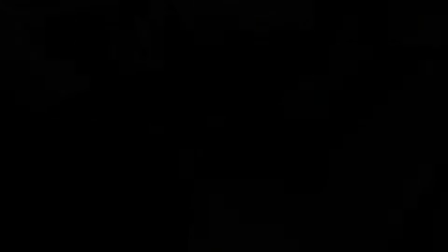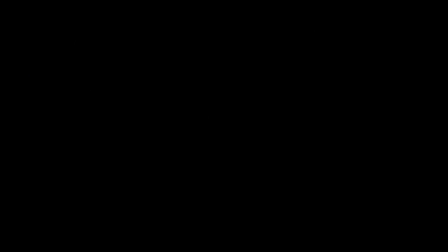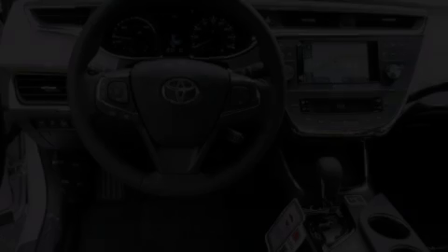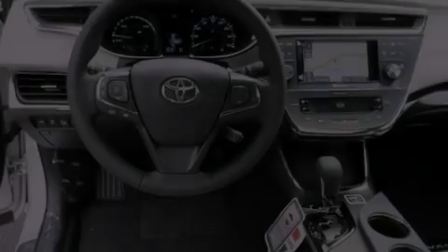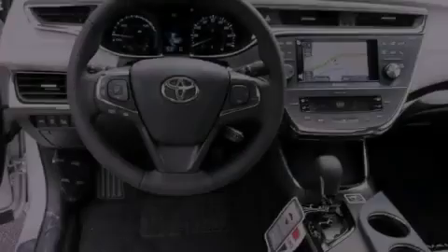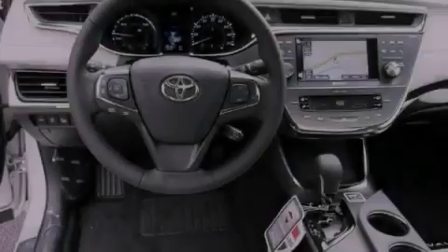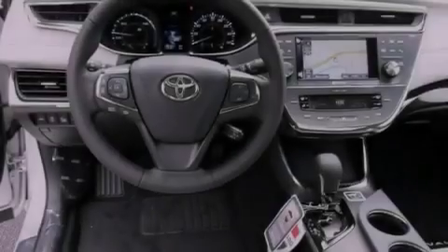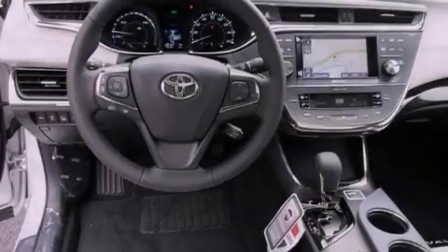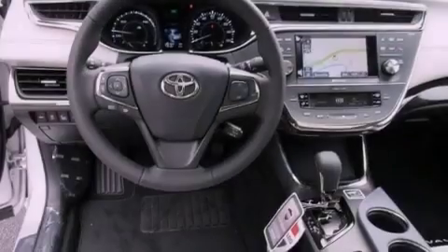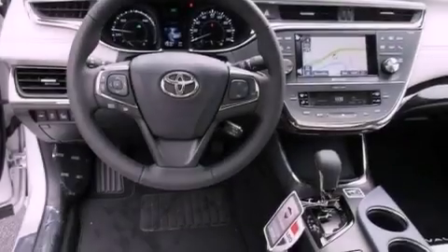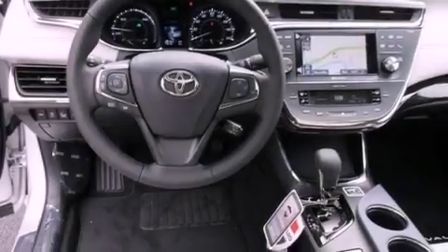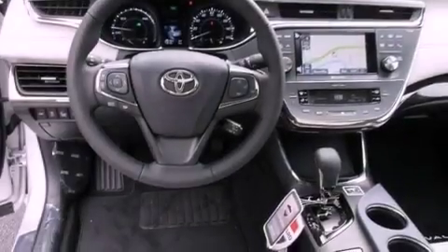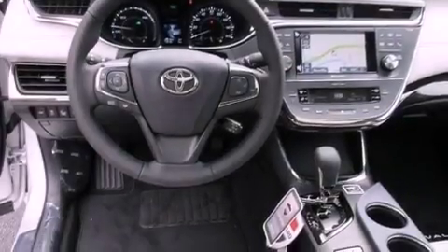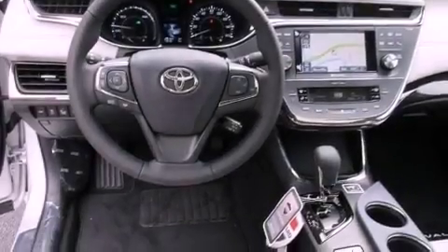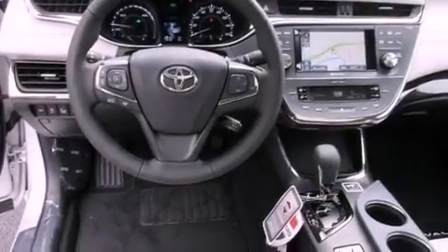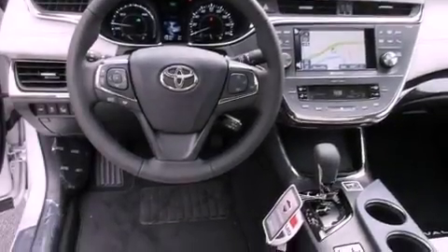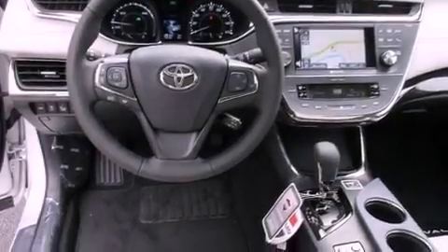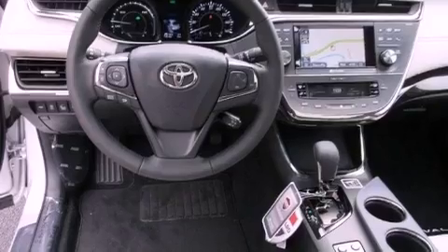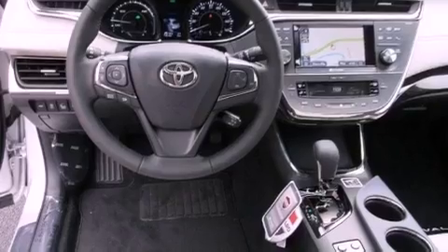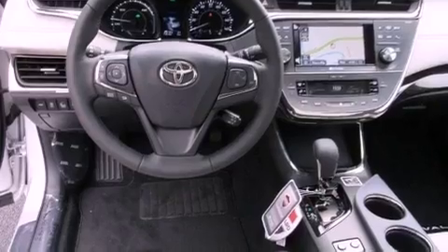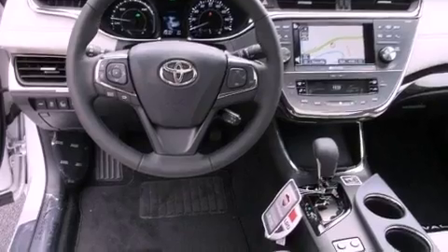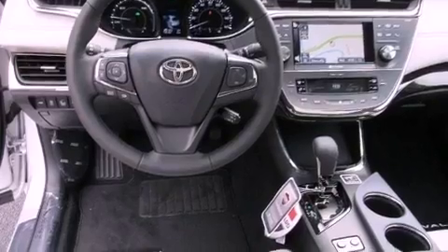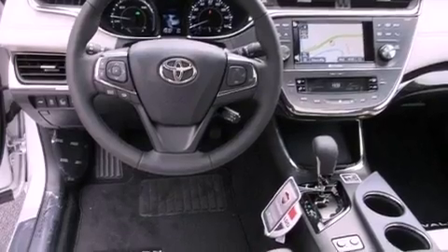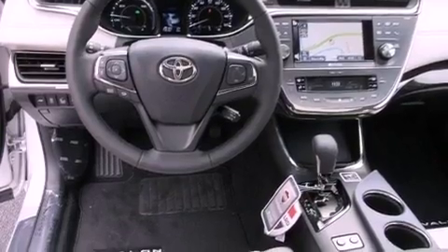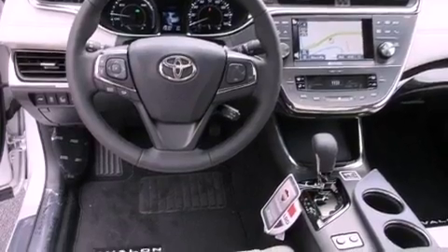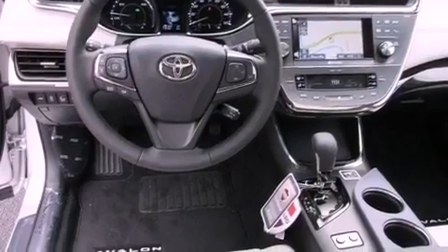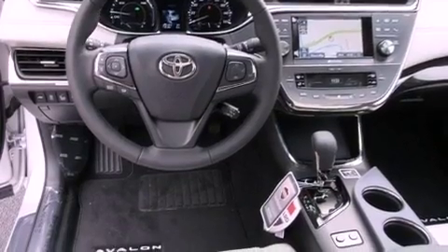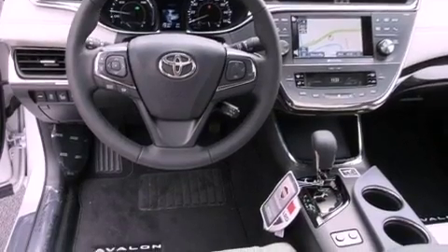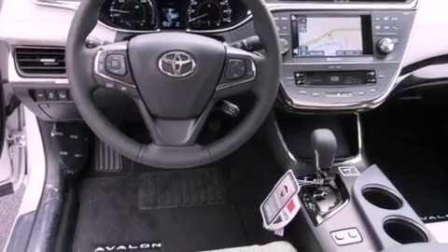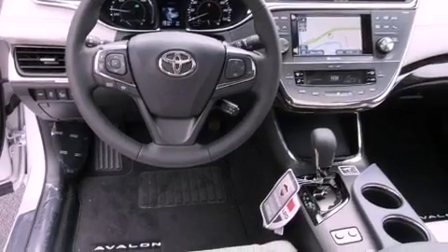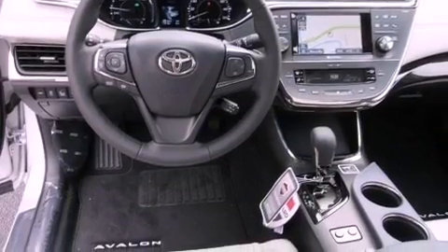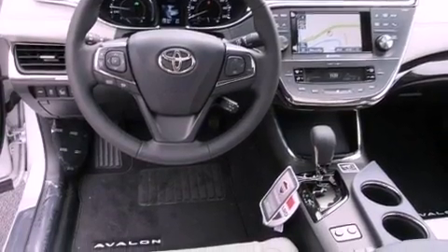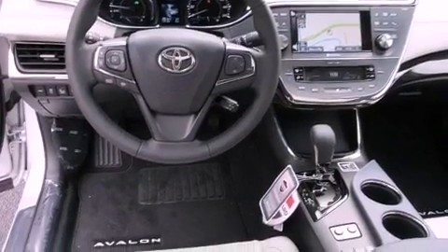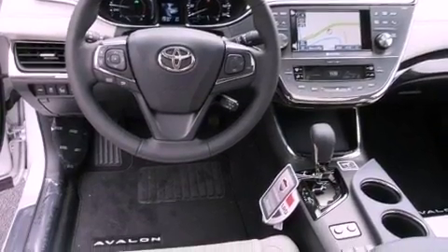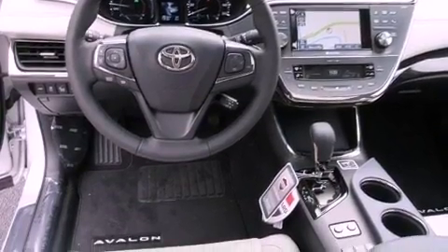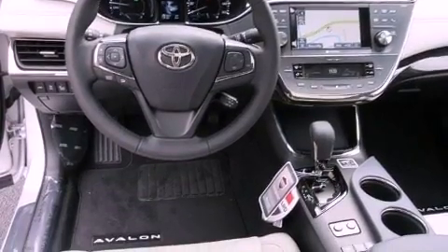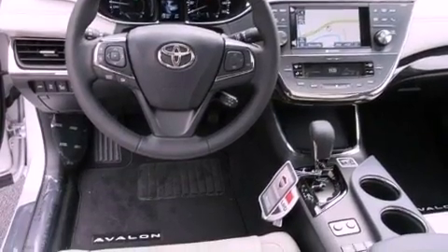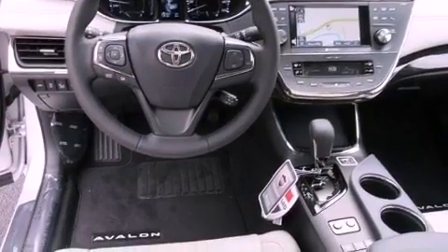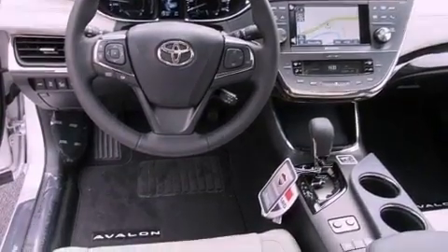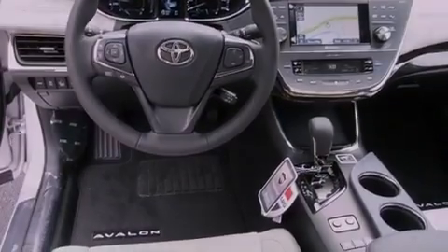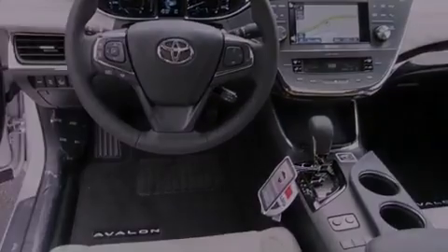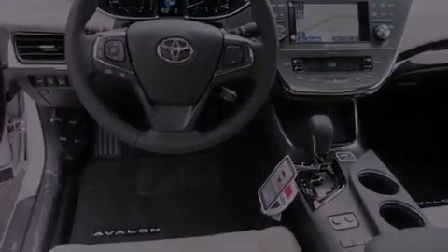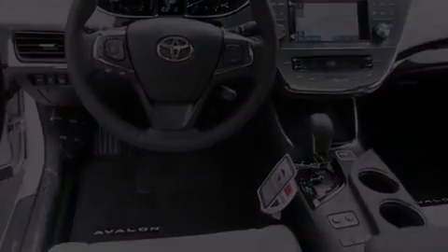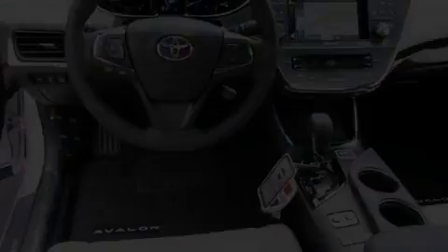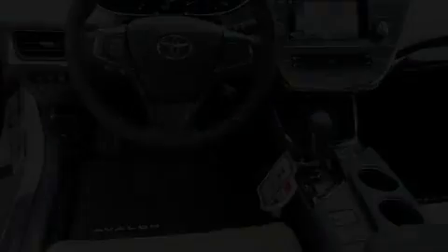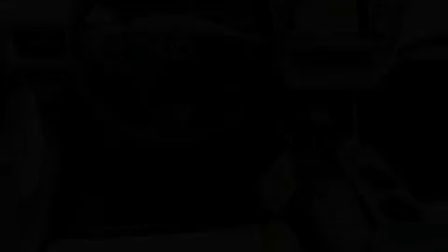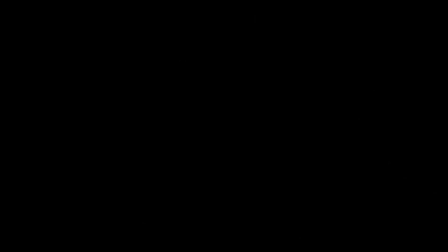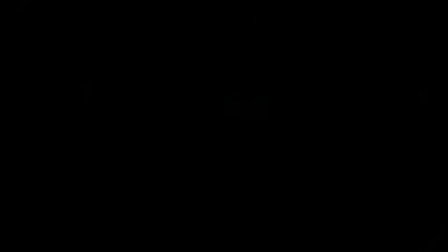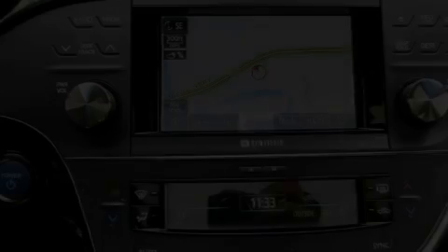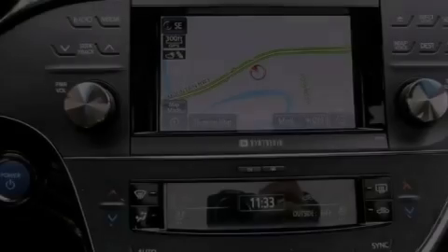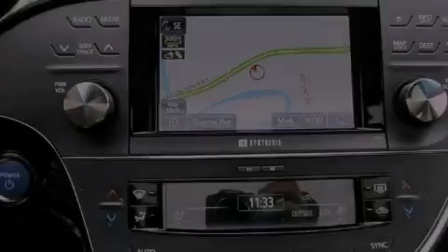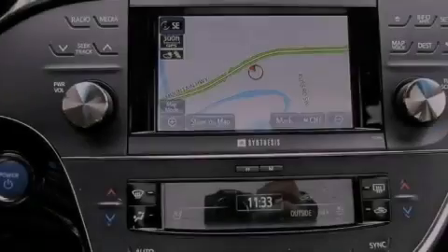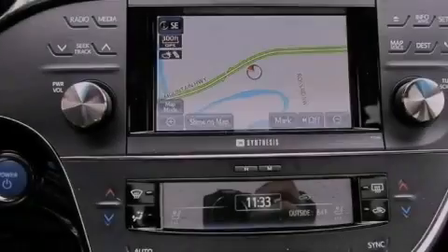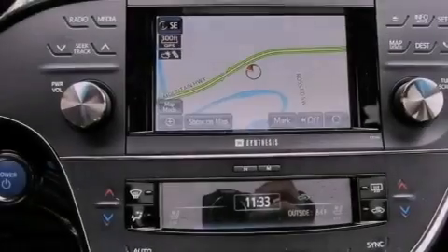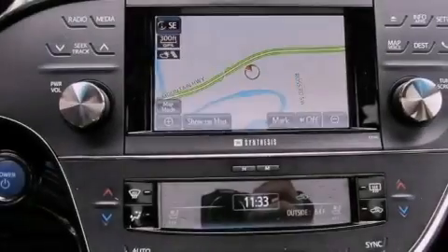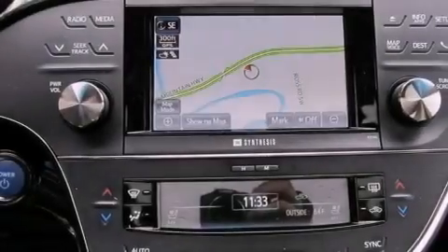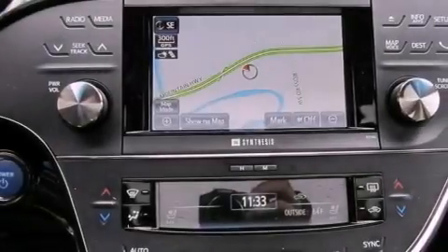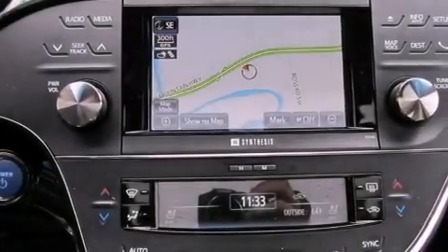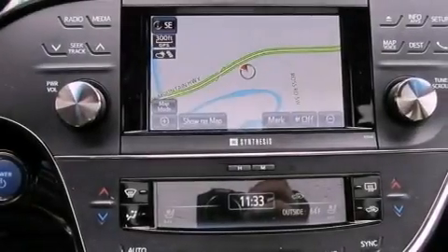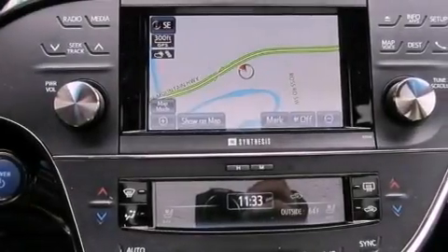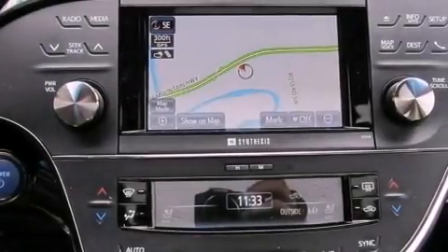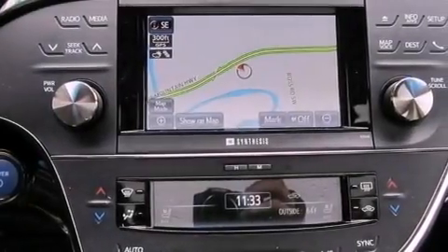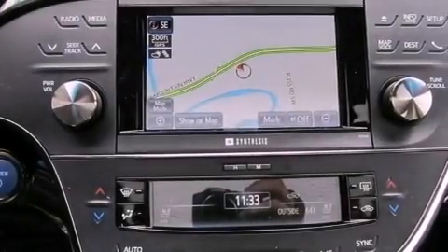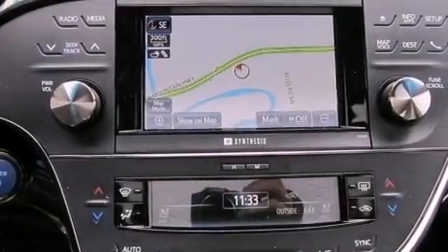With an EPA estimated rating of 39 miles per gallon on the highway, this vehicle pays off in the long run.